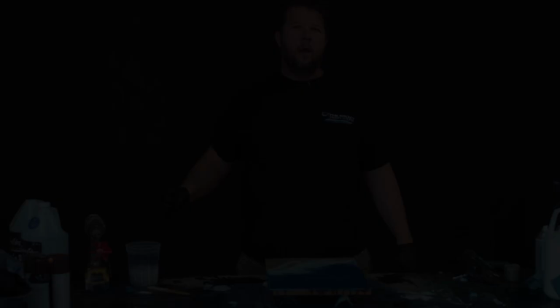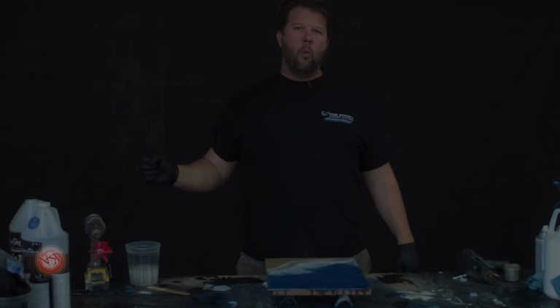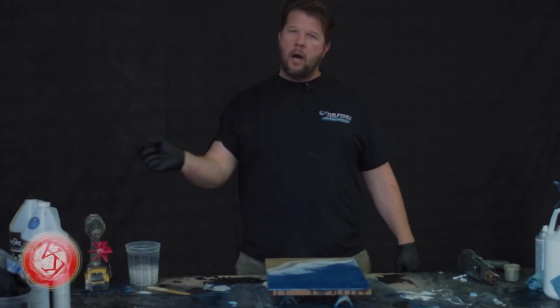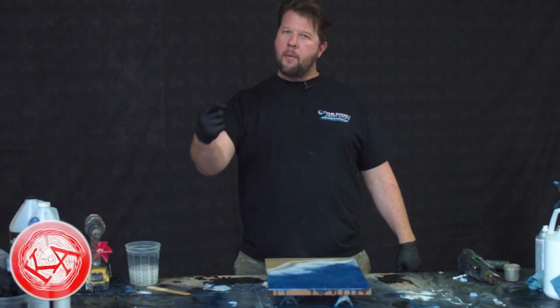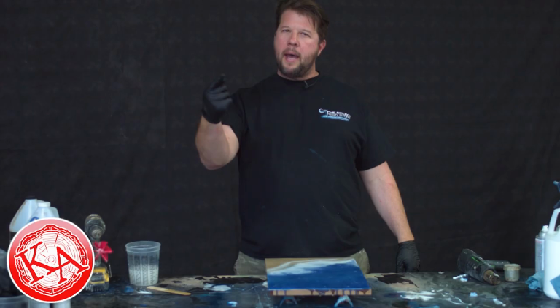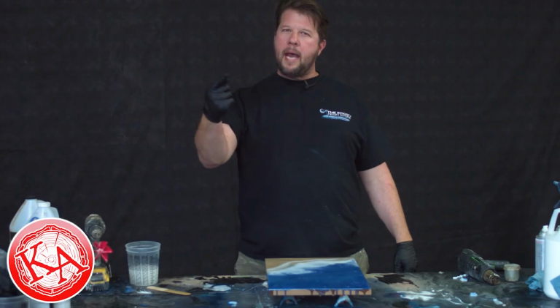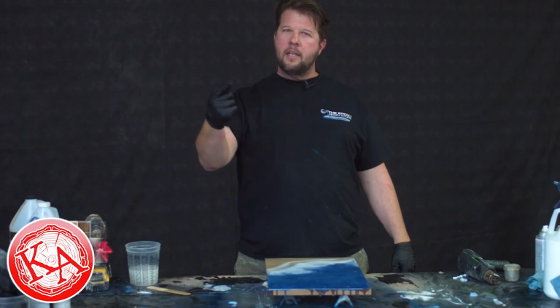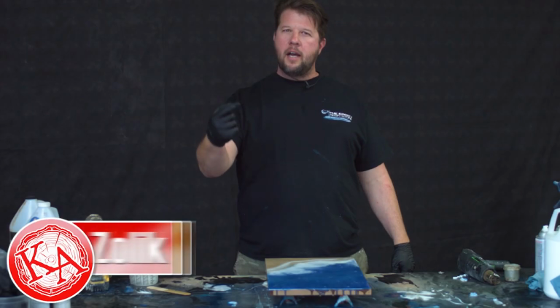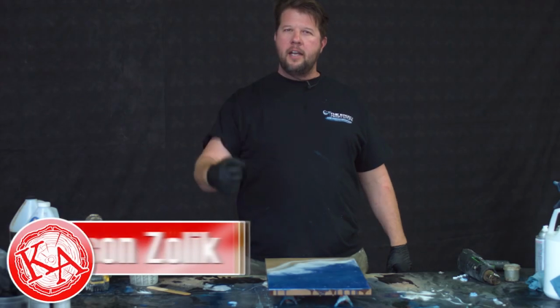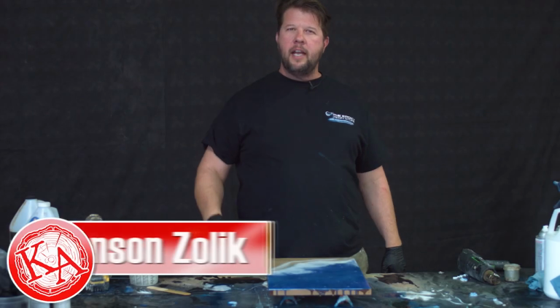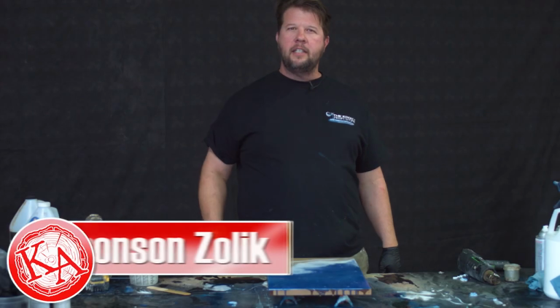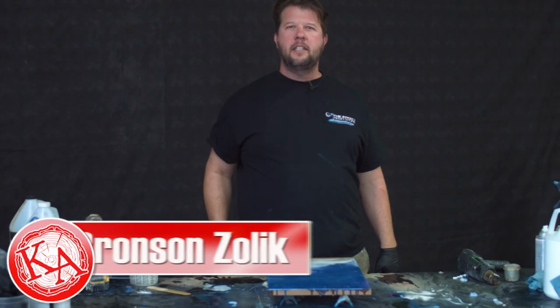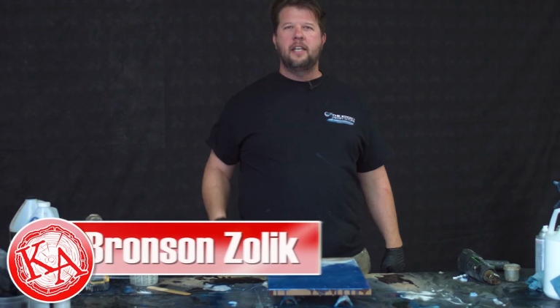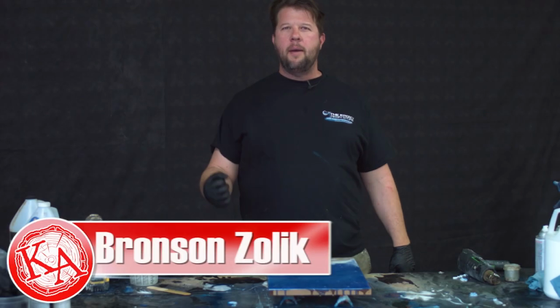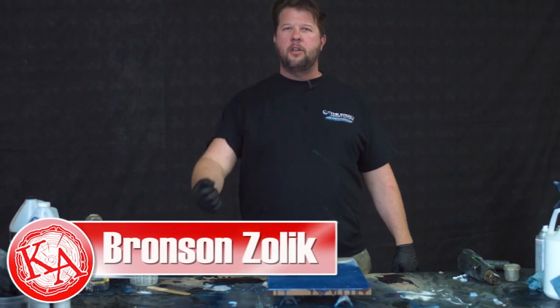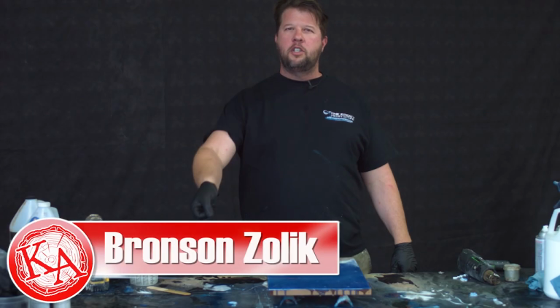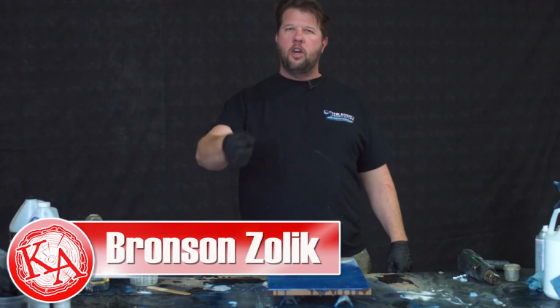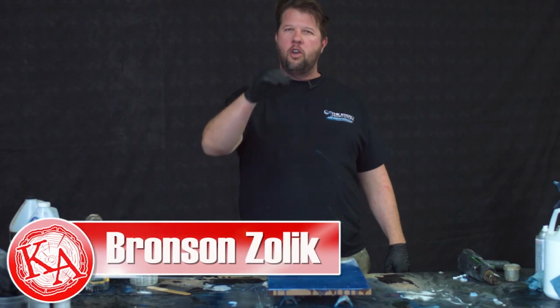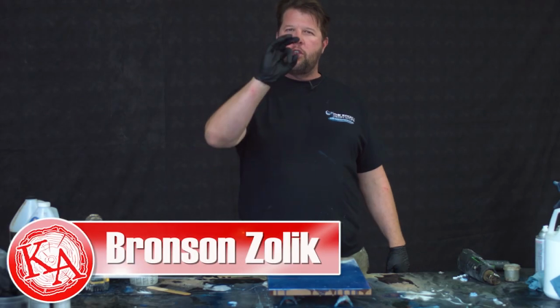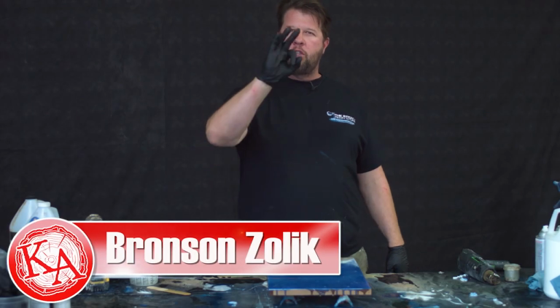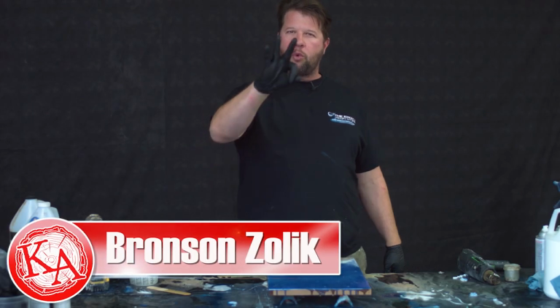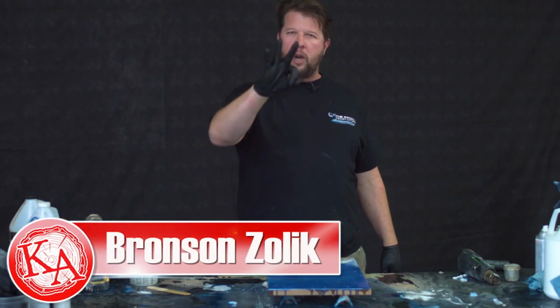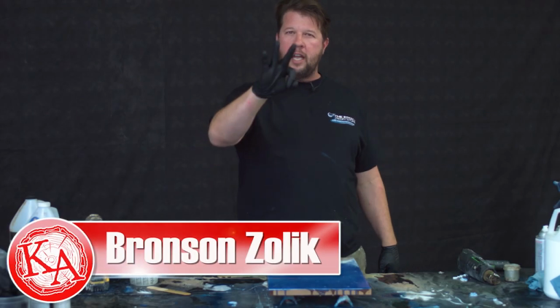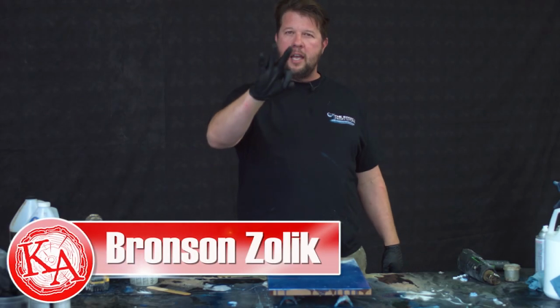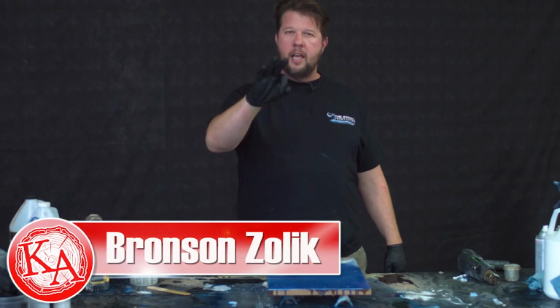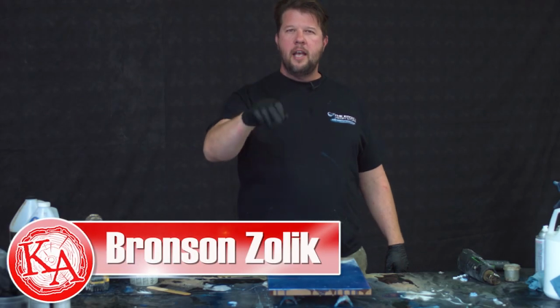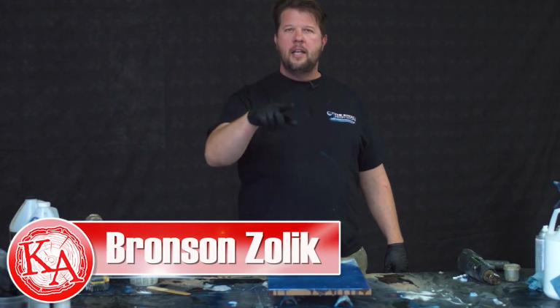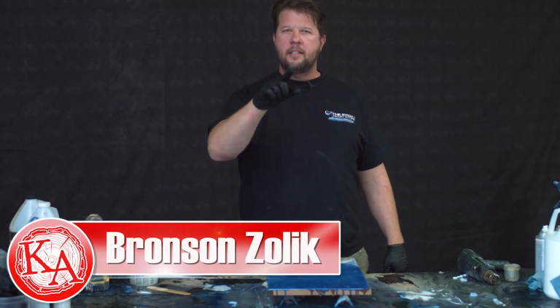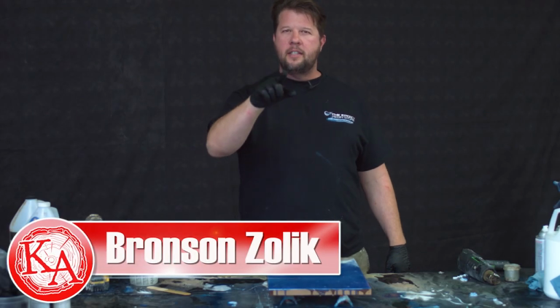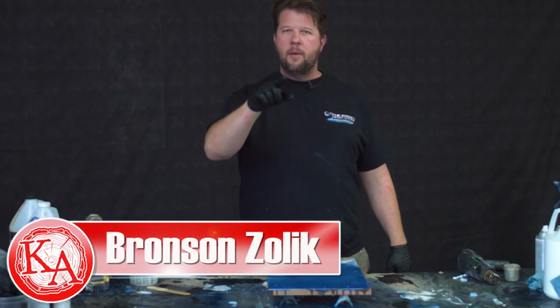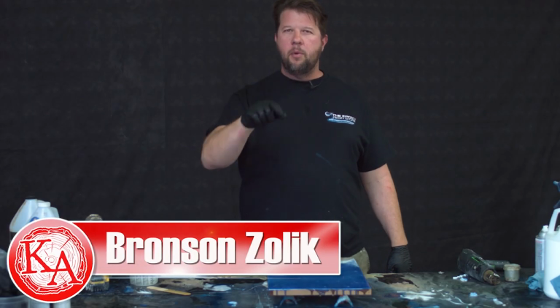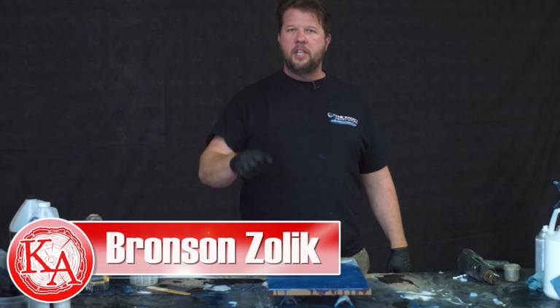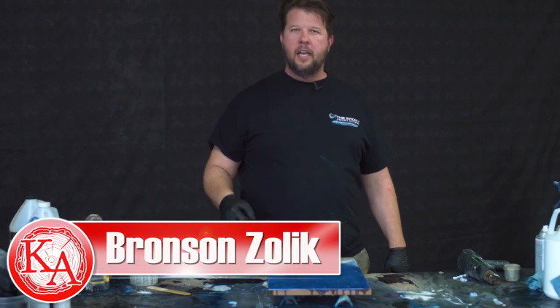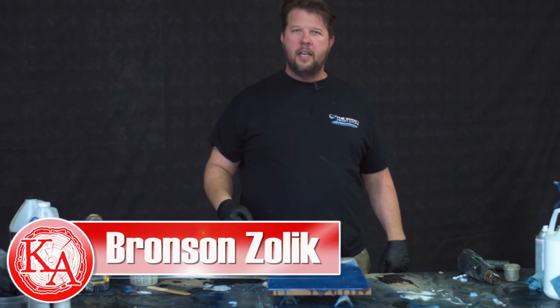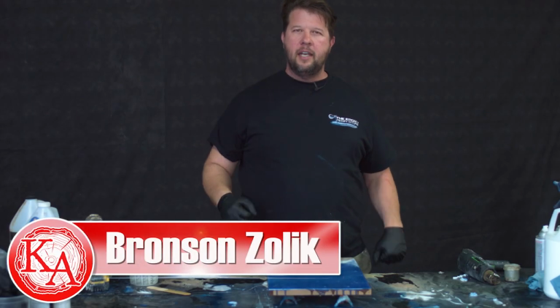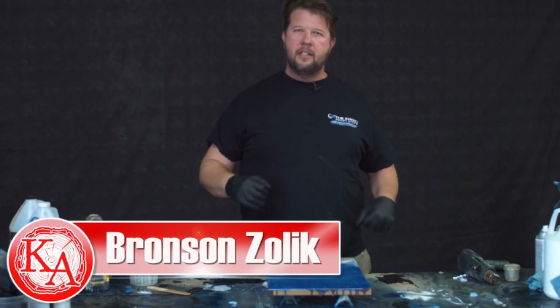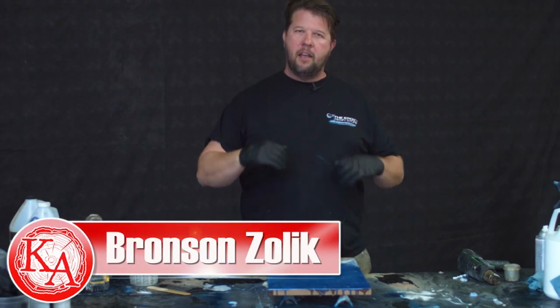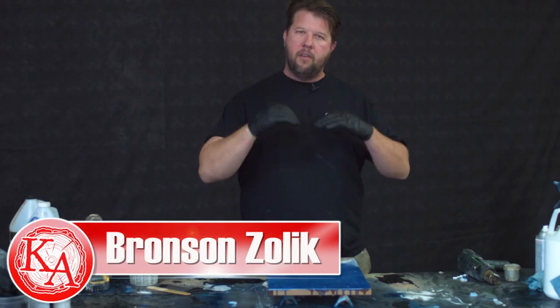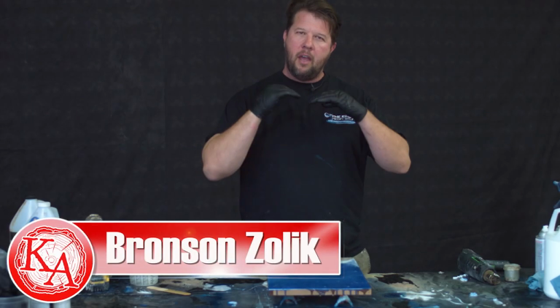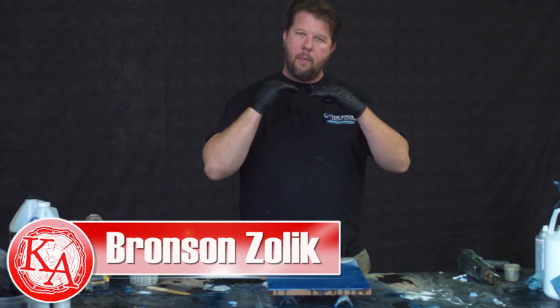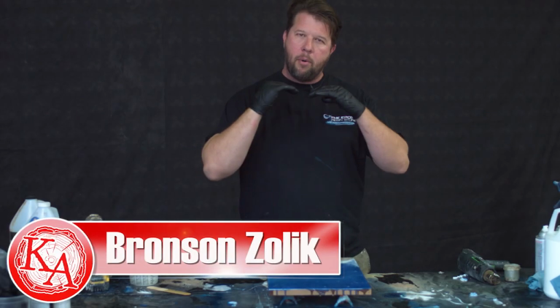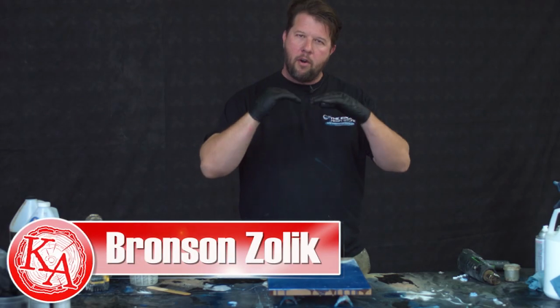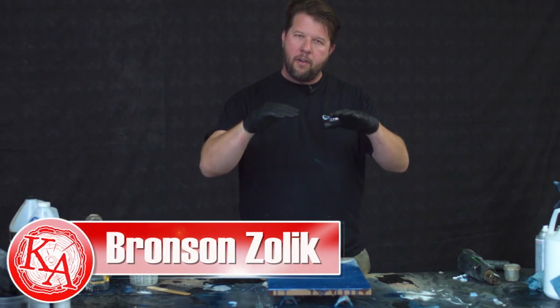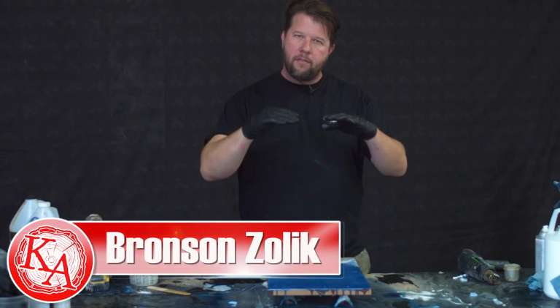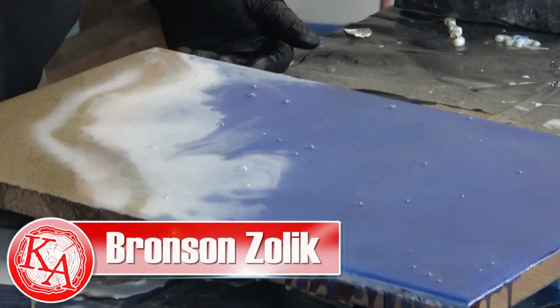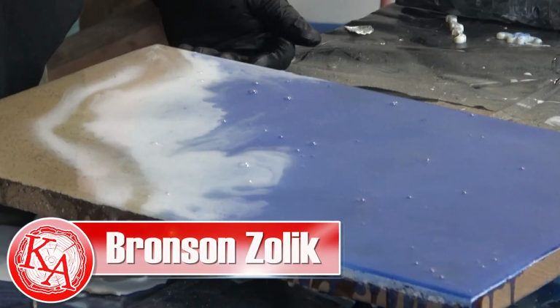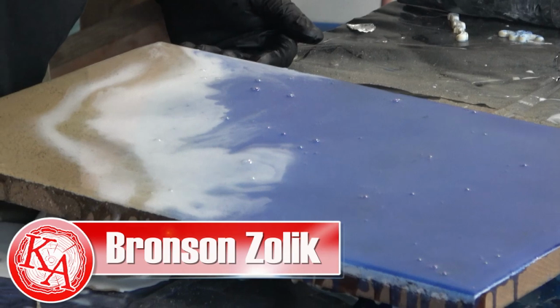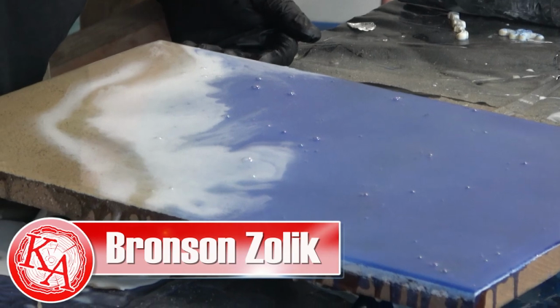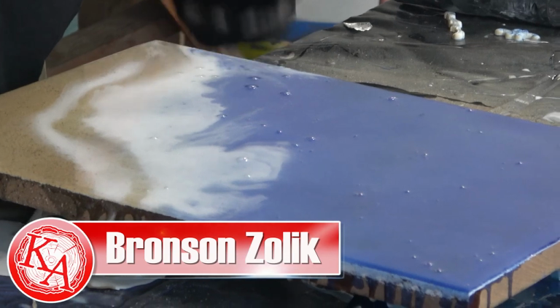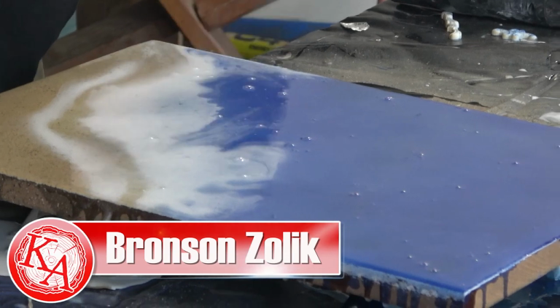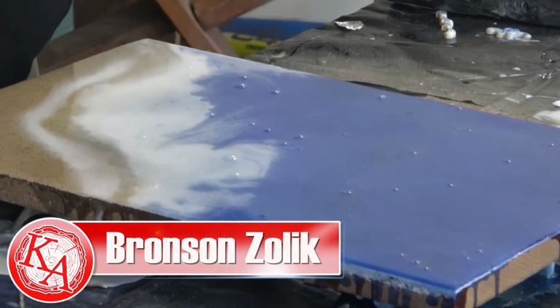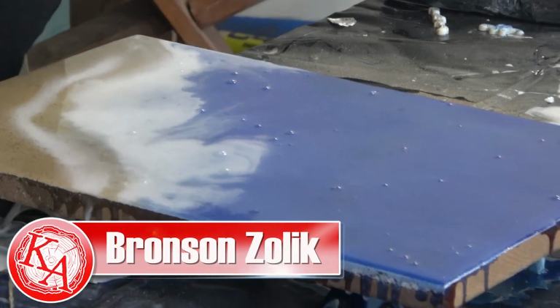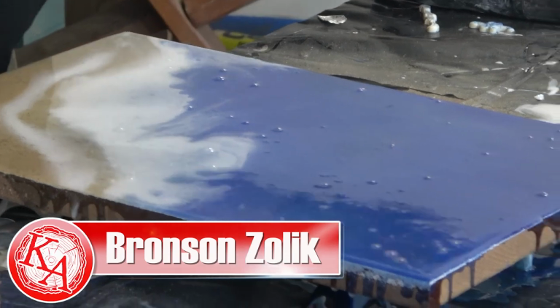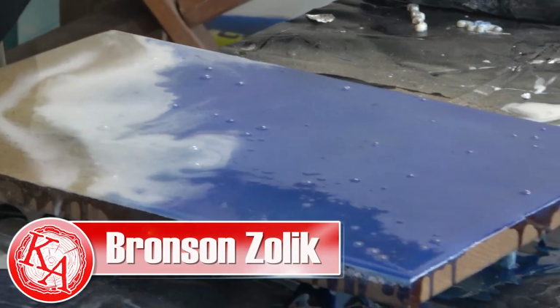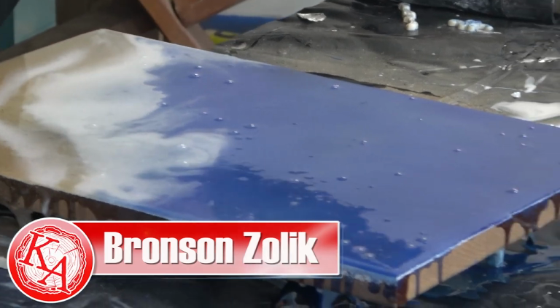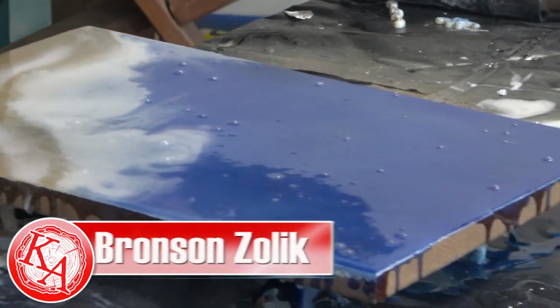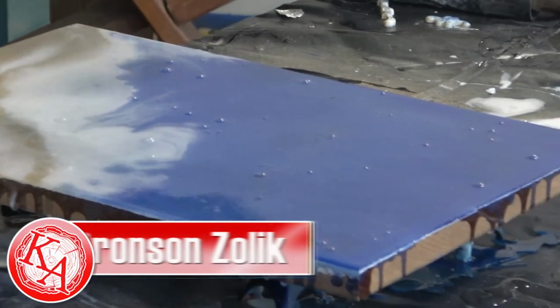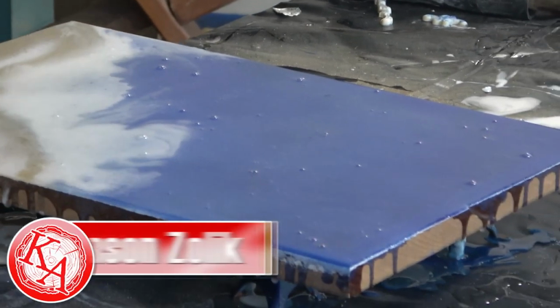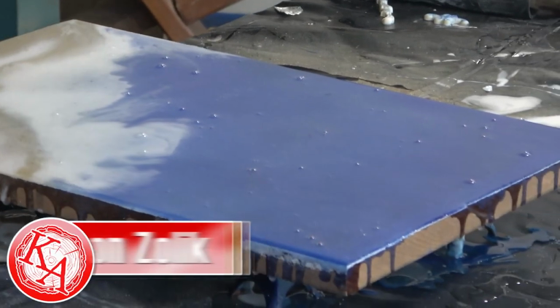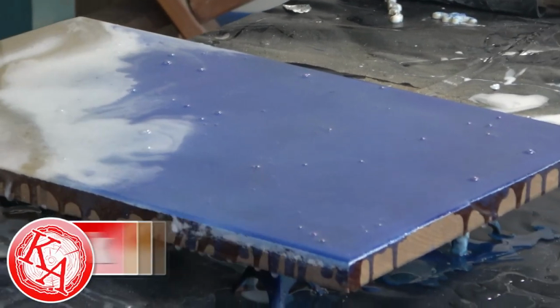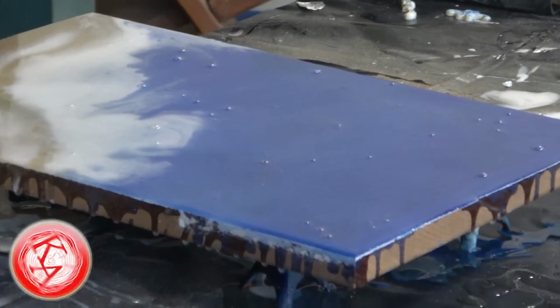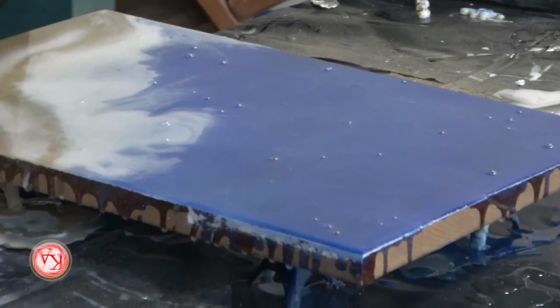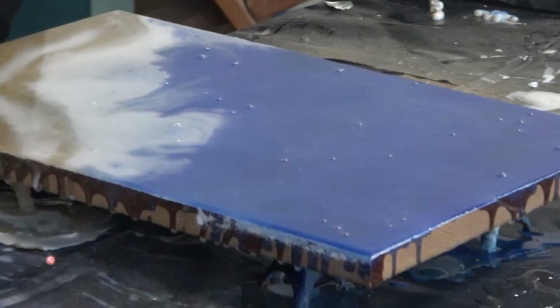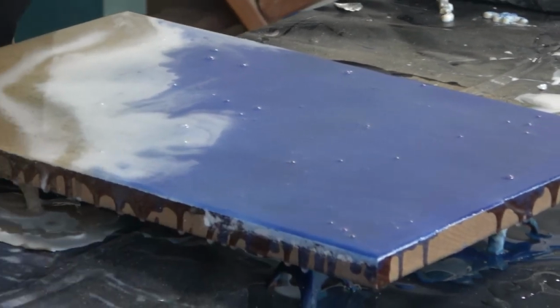Welcome back Naughty Nation. Today I'm going to show you three simple techniques to give you a perfect coat and eliminate bubbles in your resin.